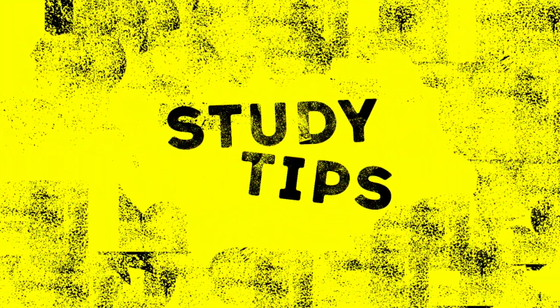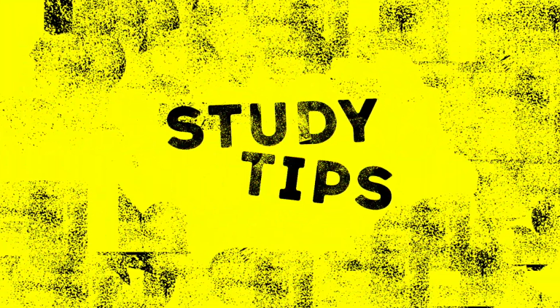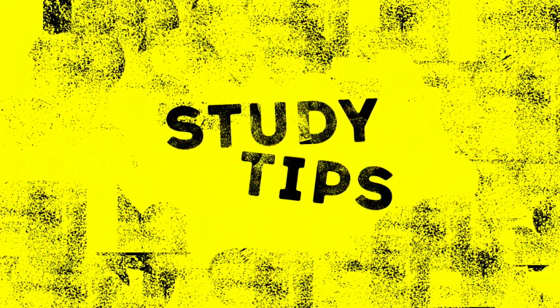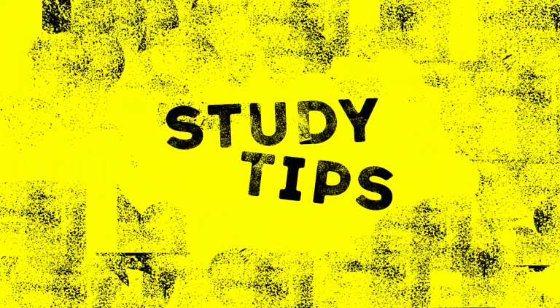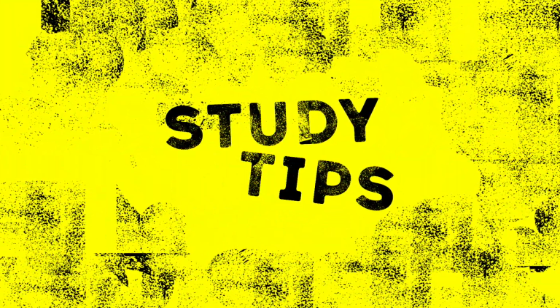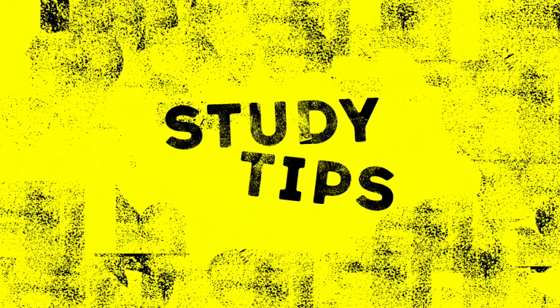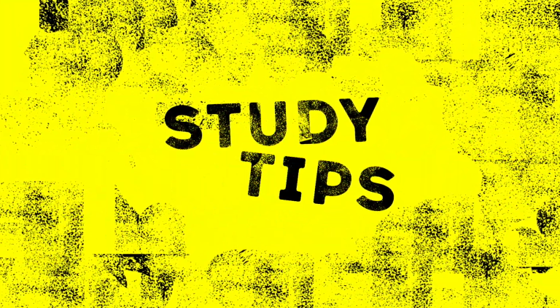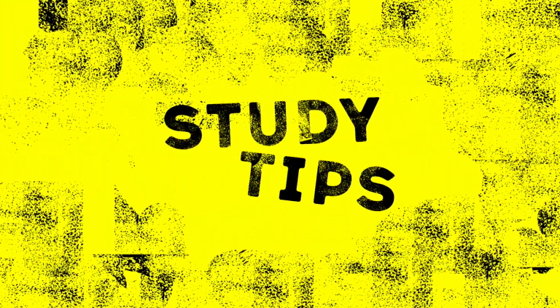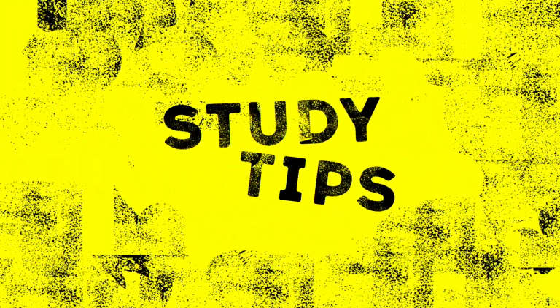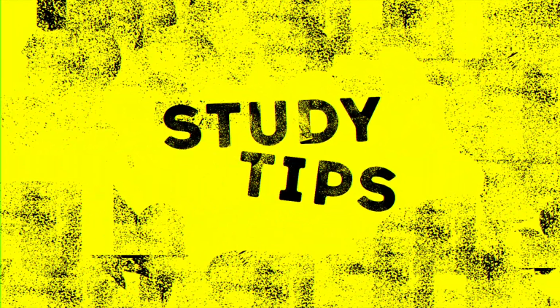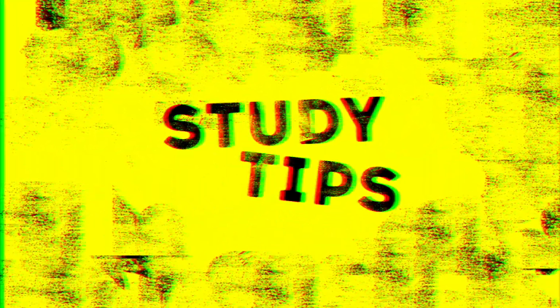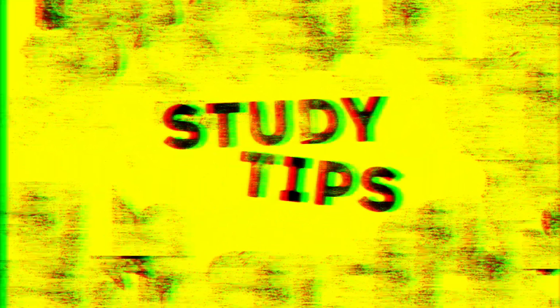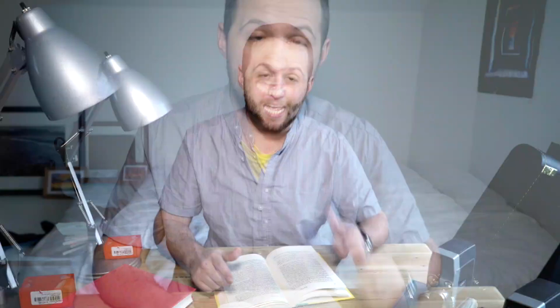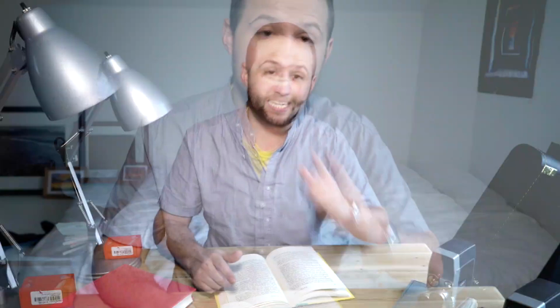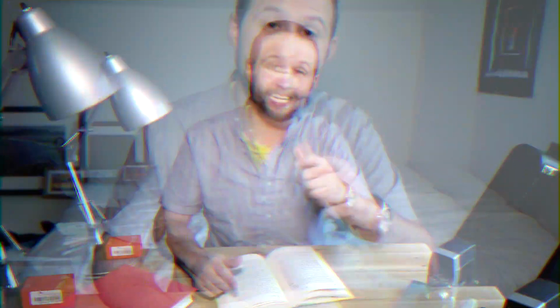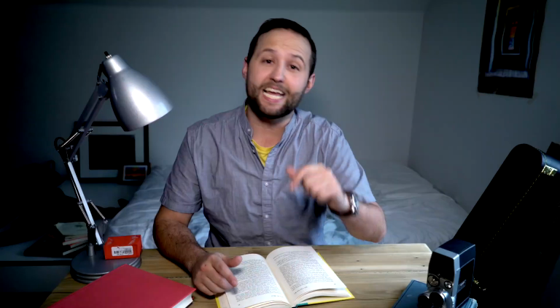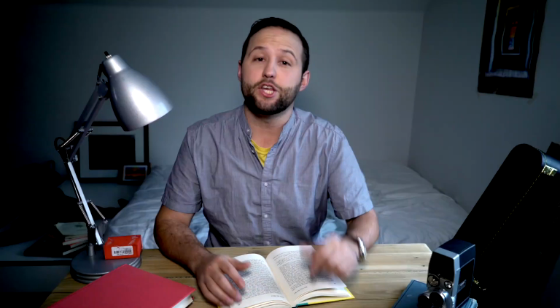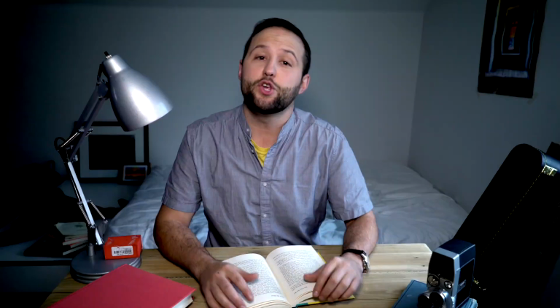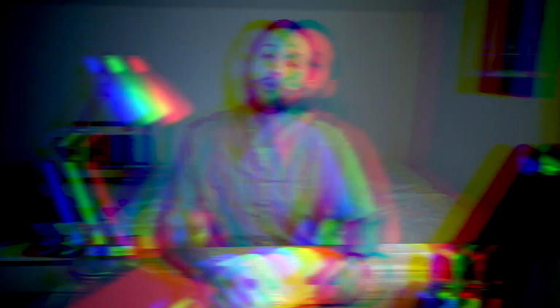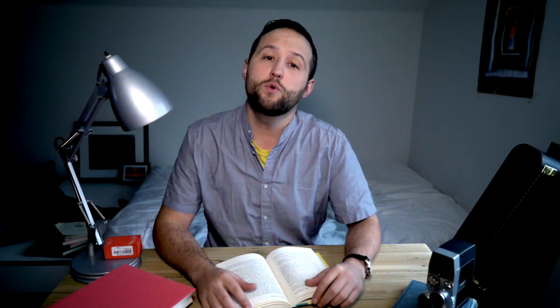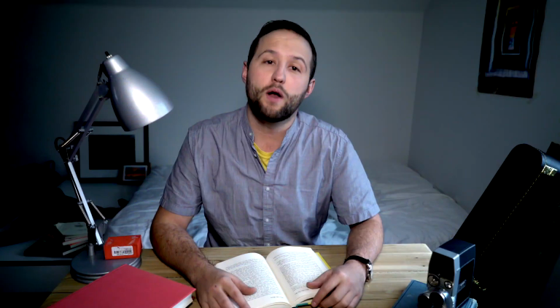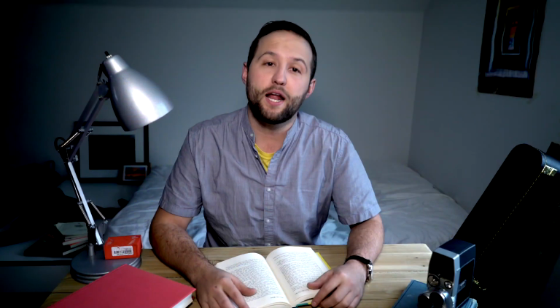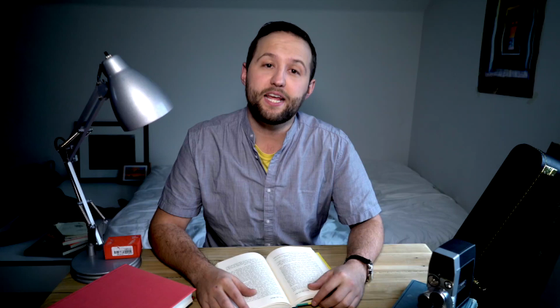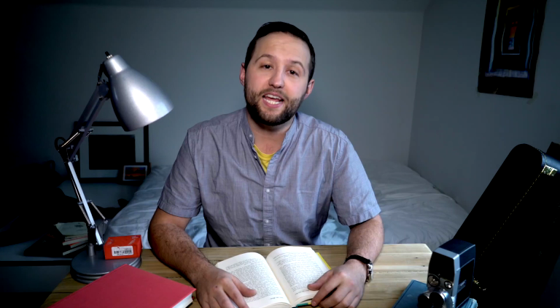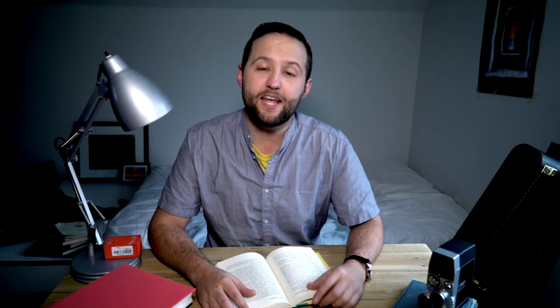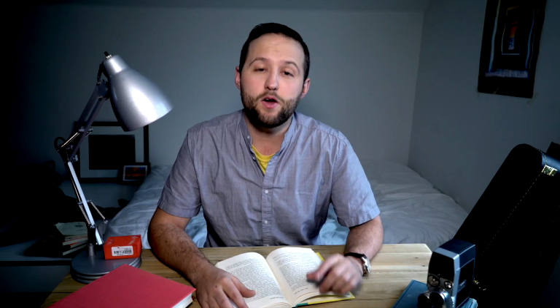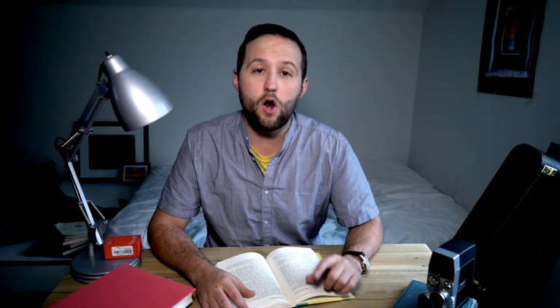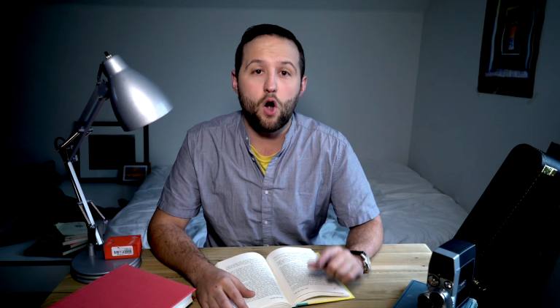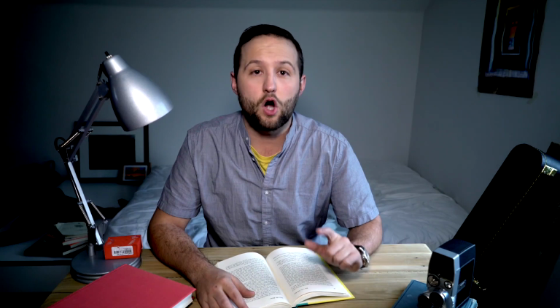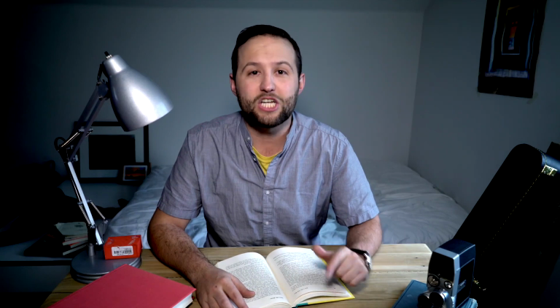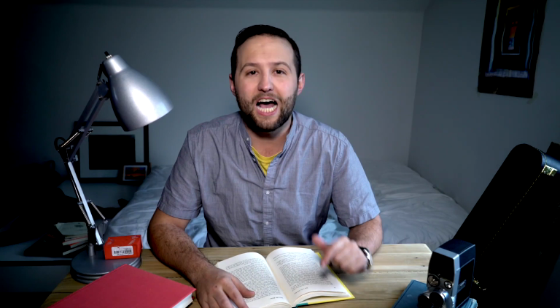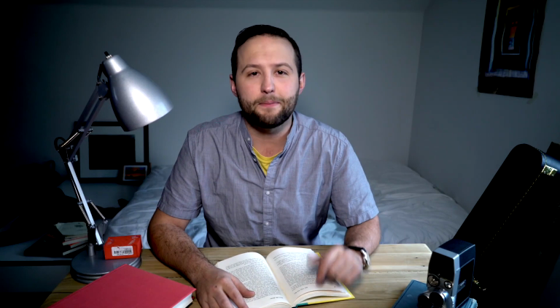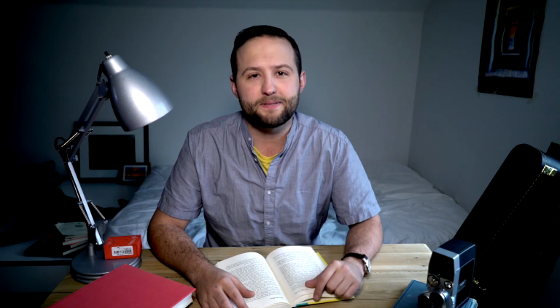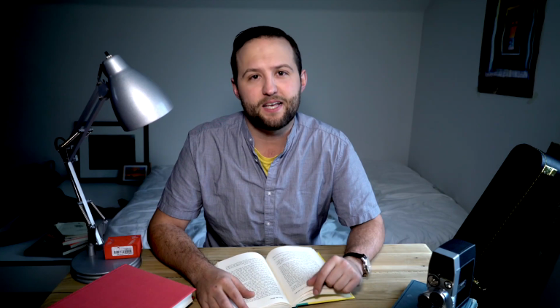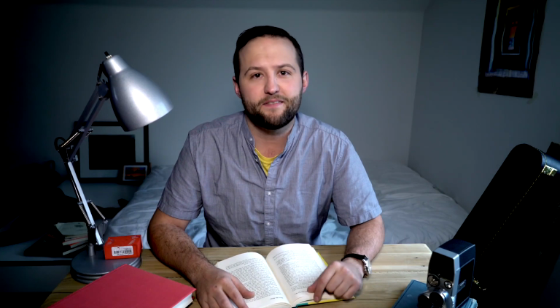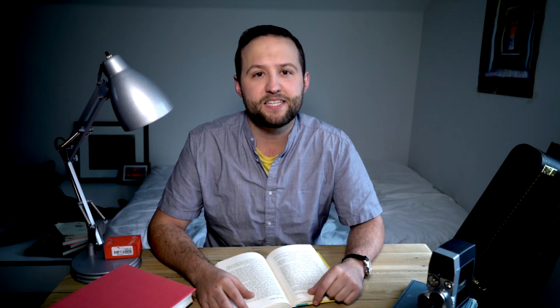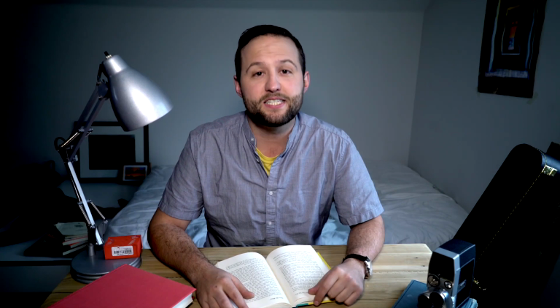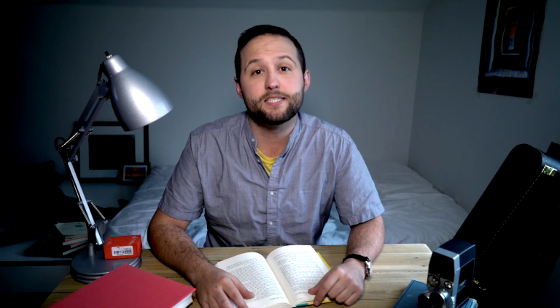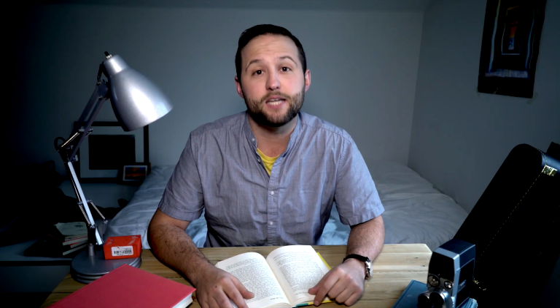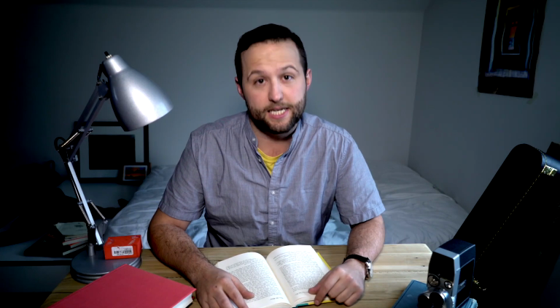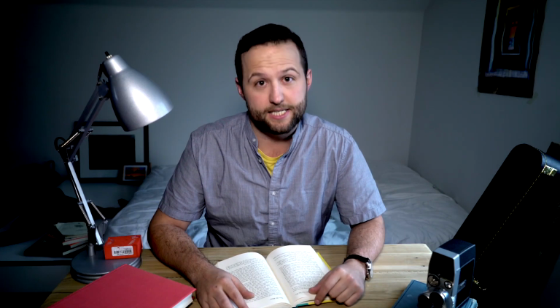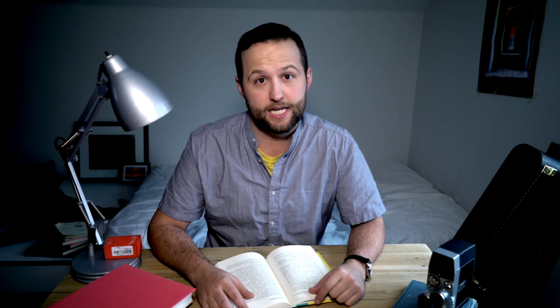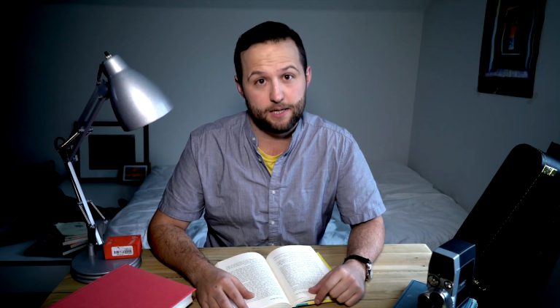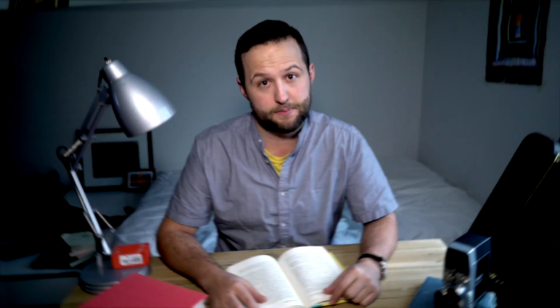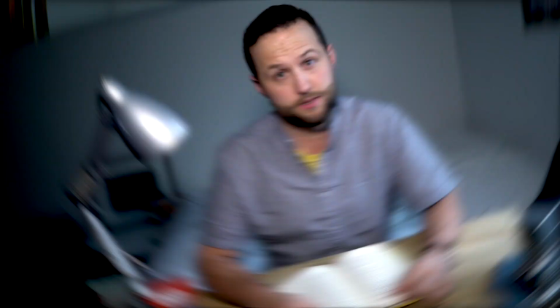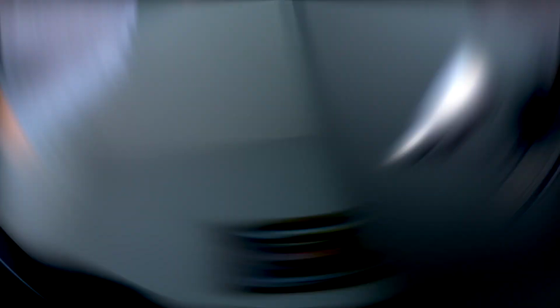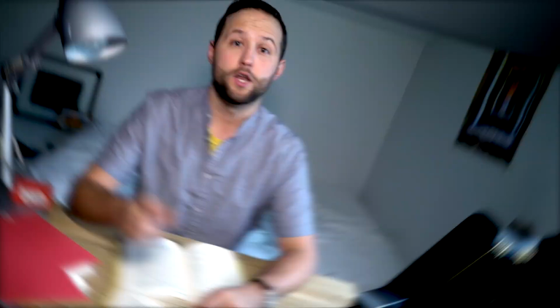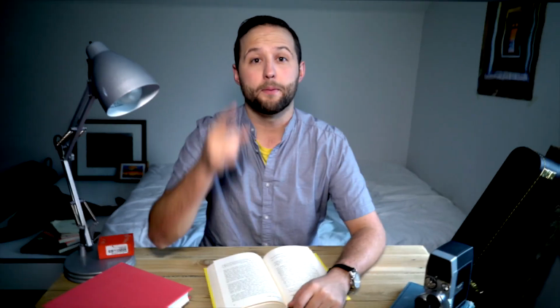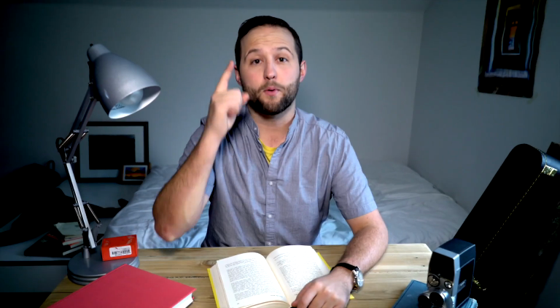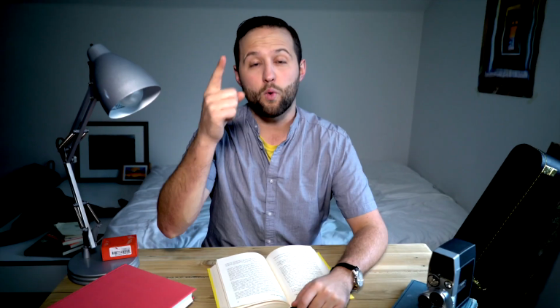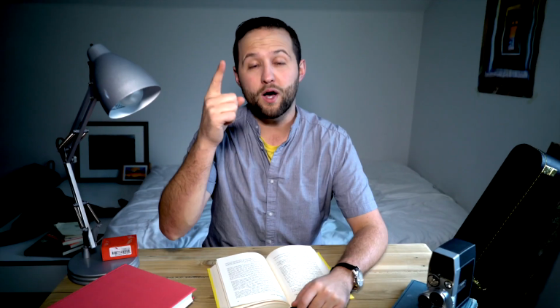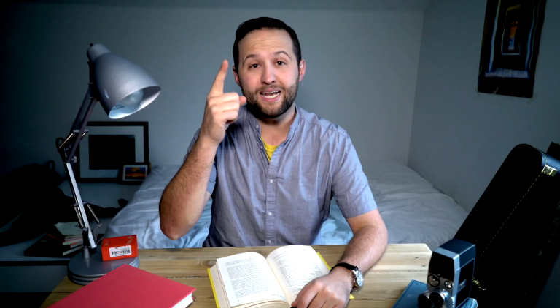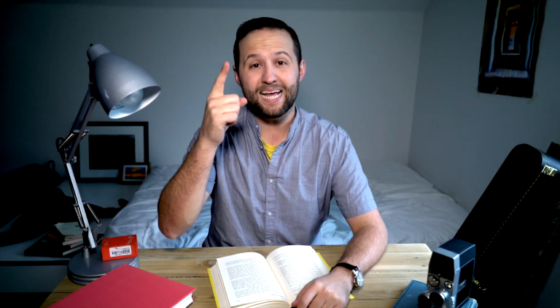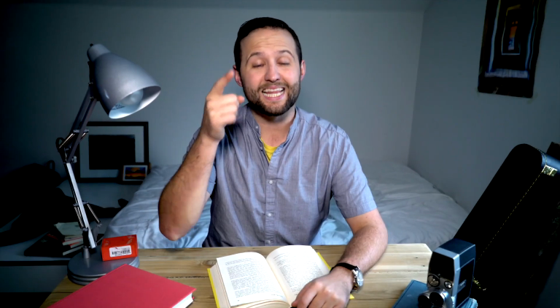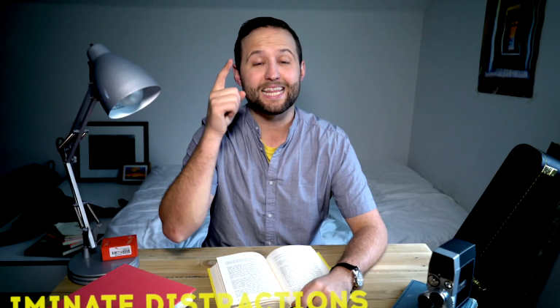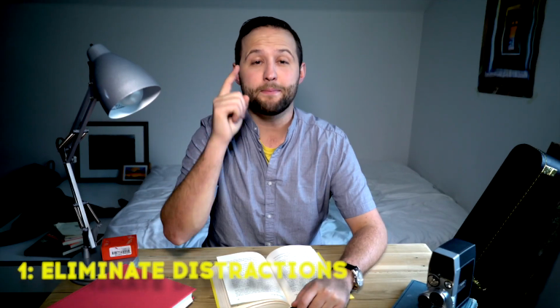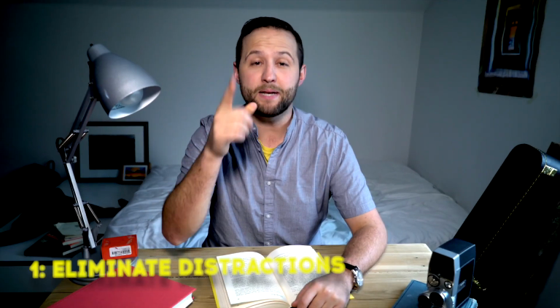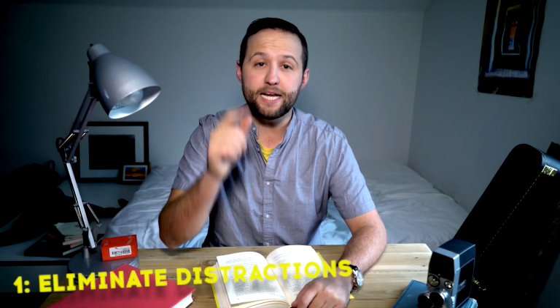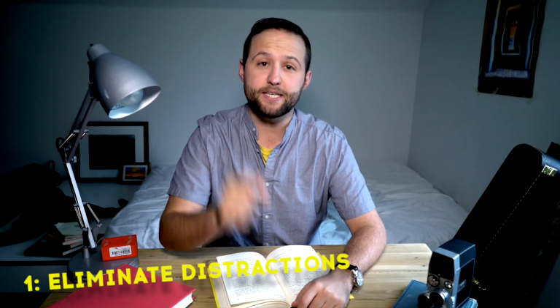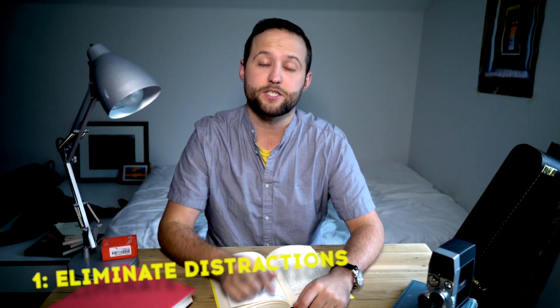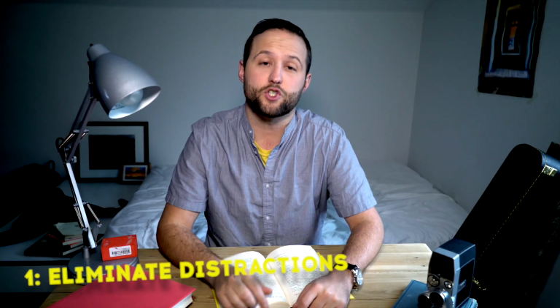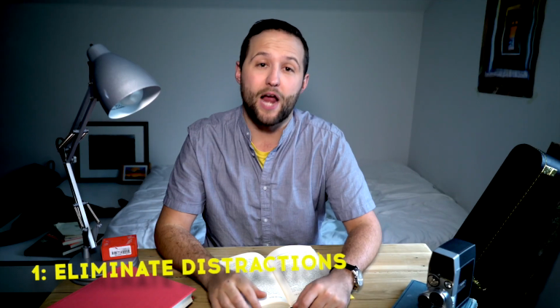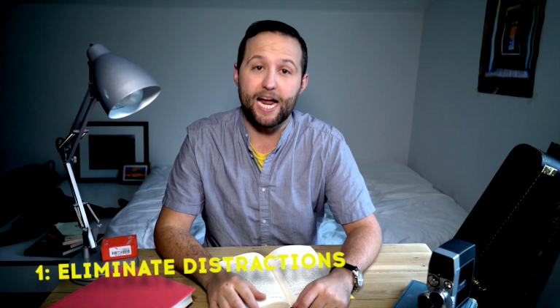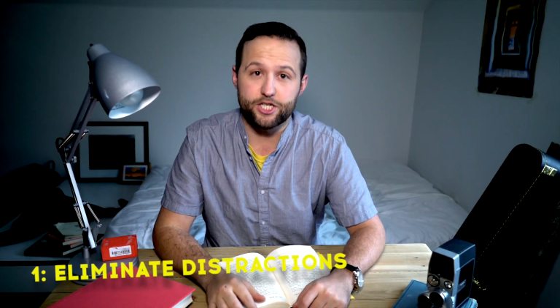It's finals week and to get you ready, here are our top seven study tips. Number one, eliminate distractions.